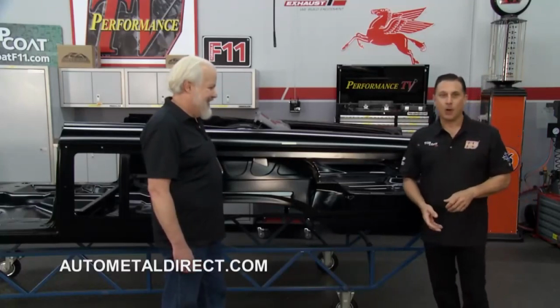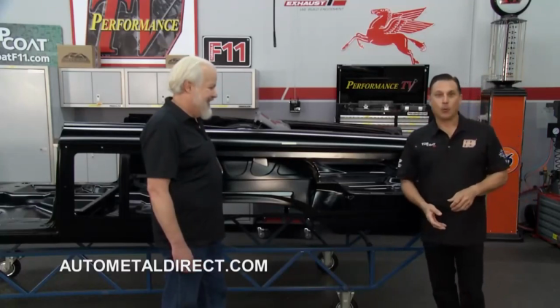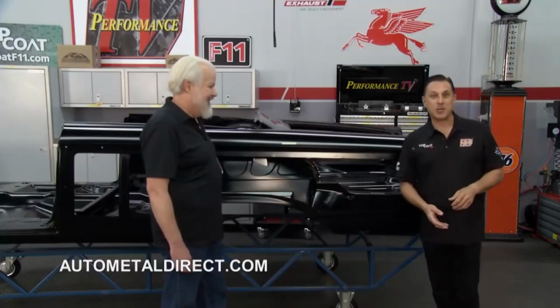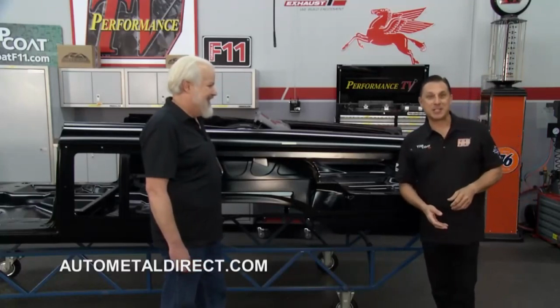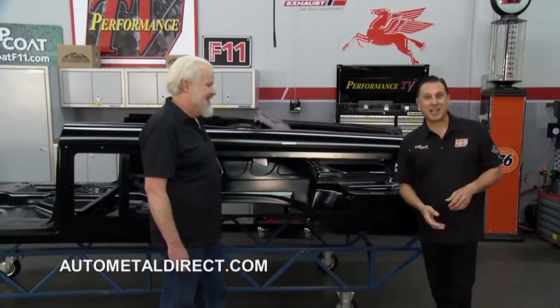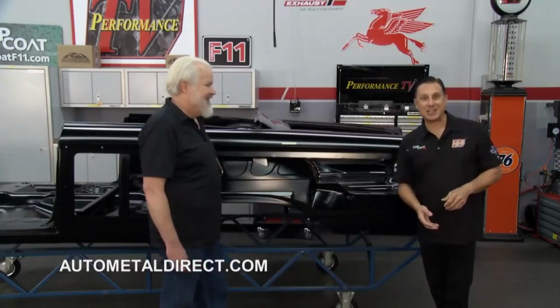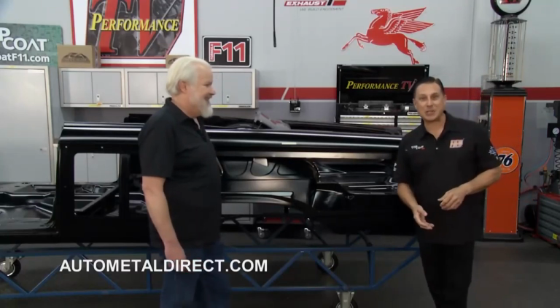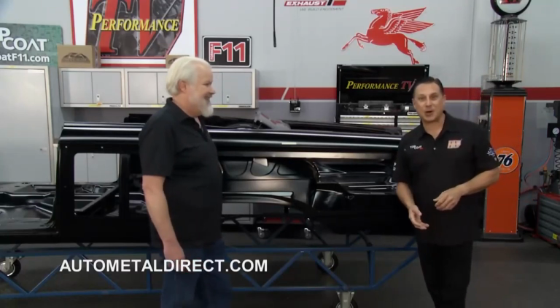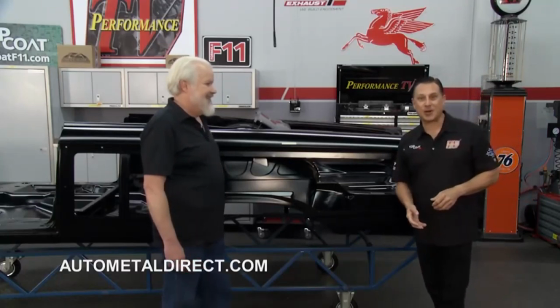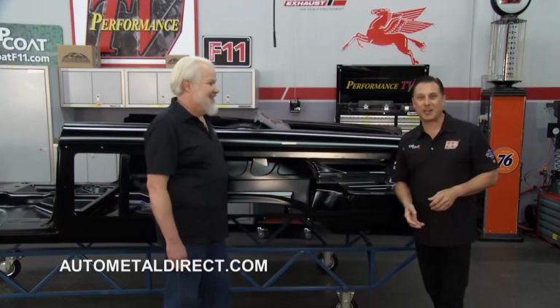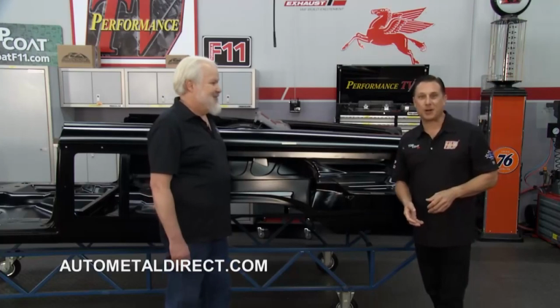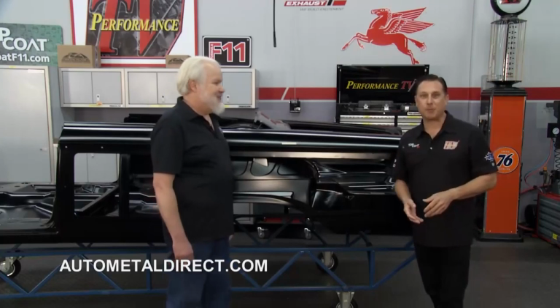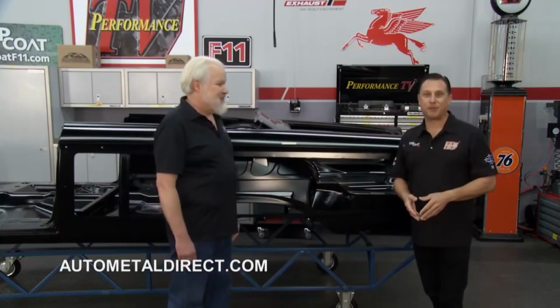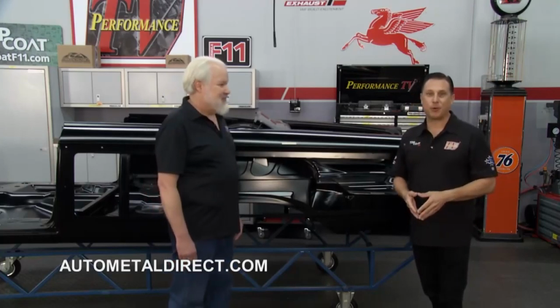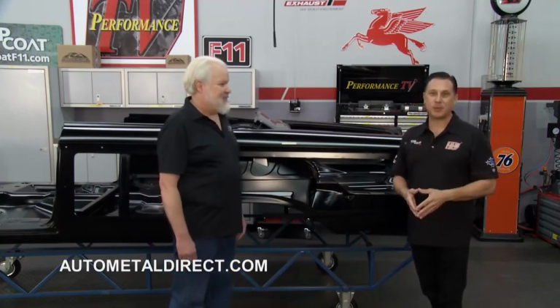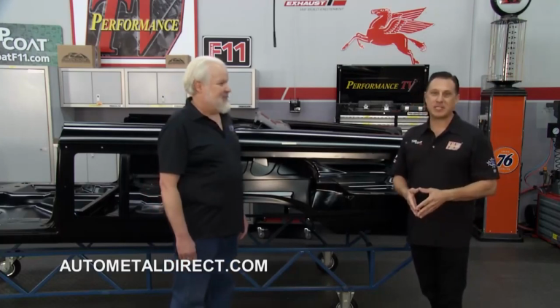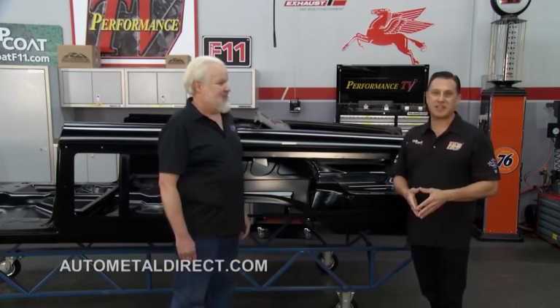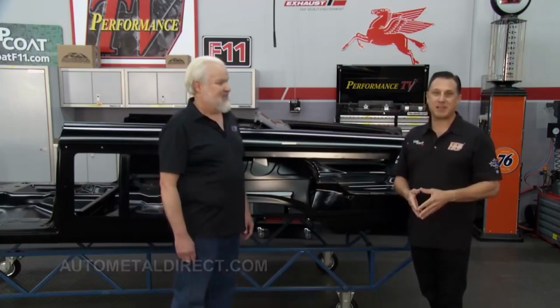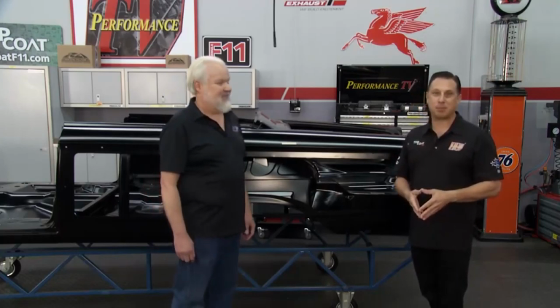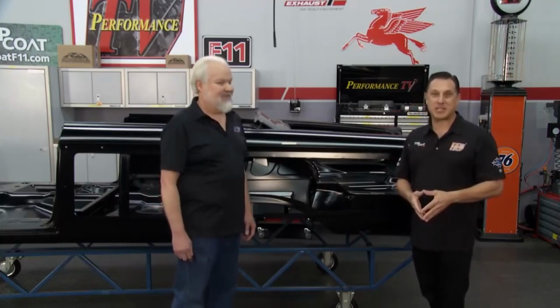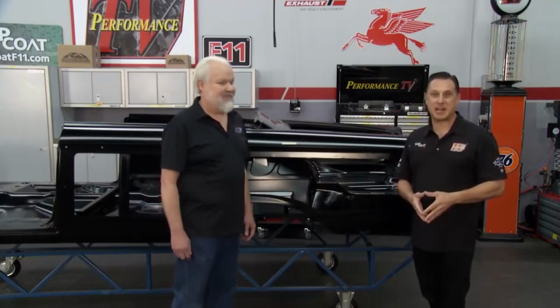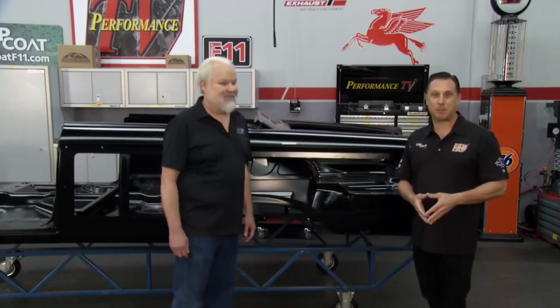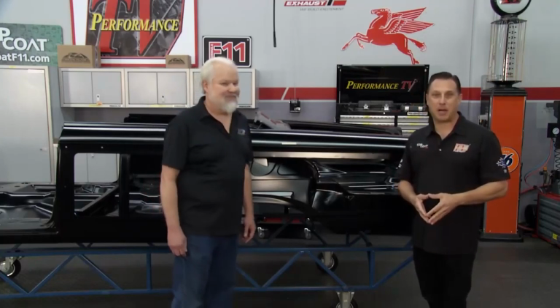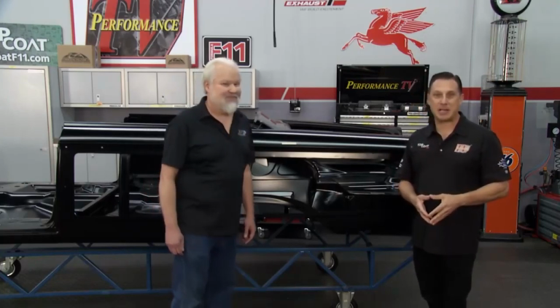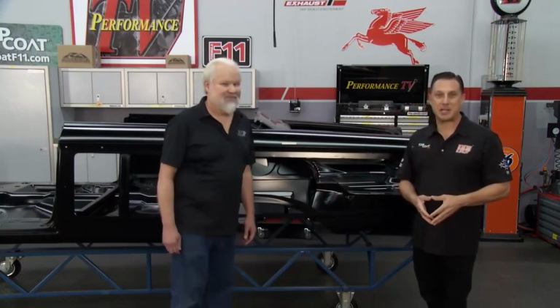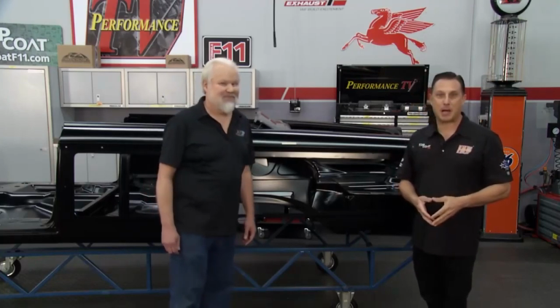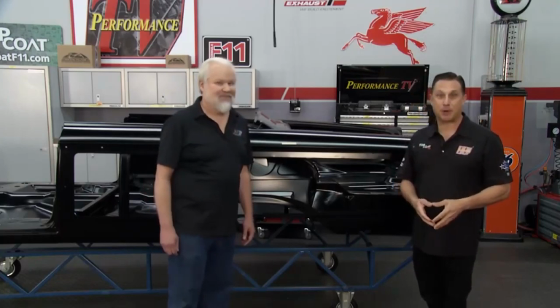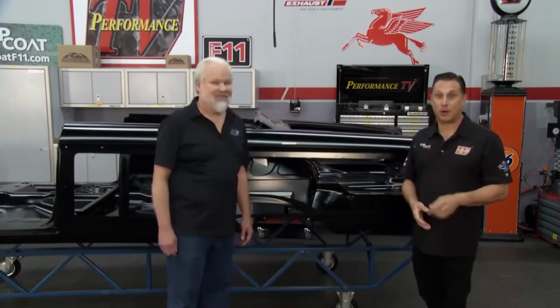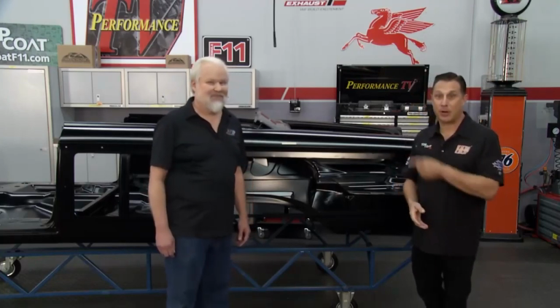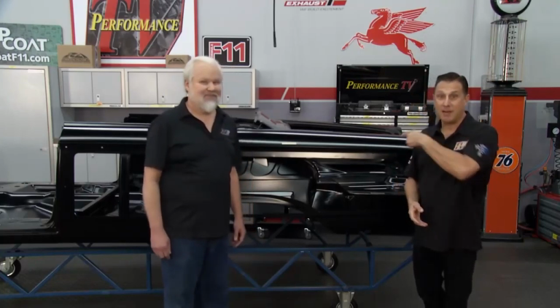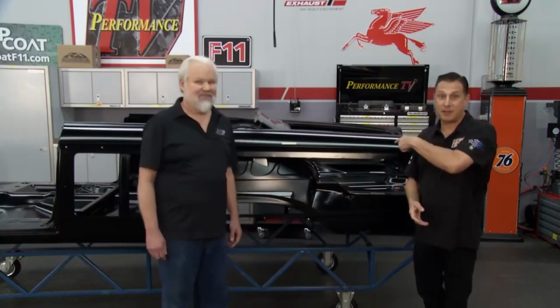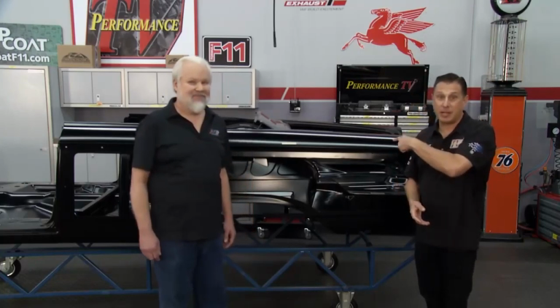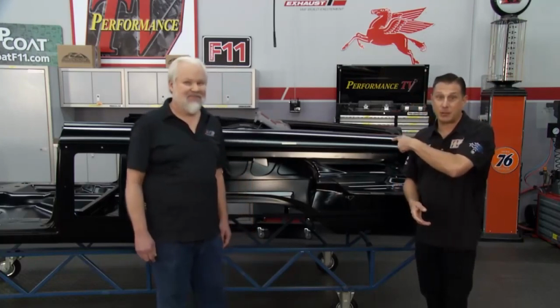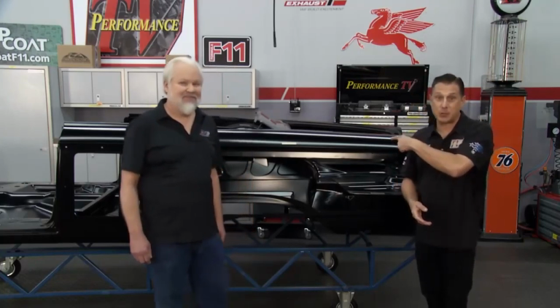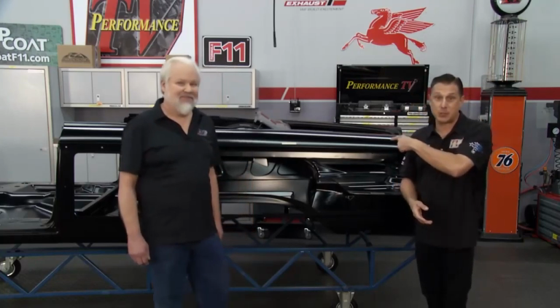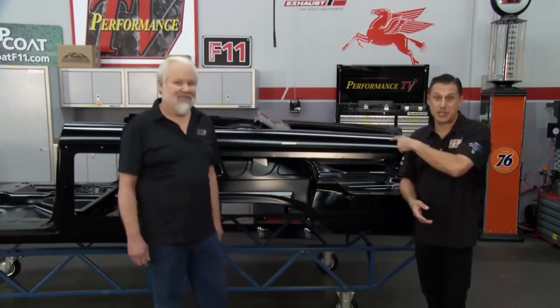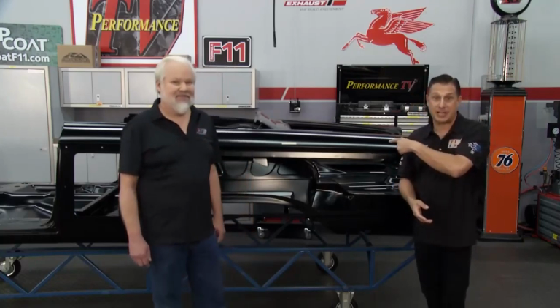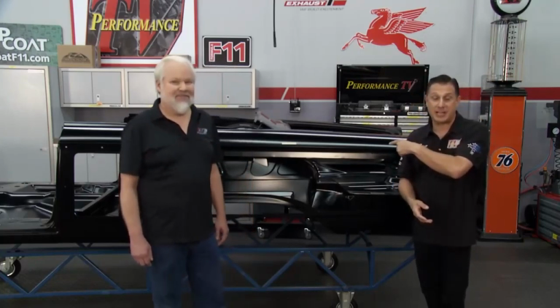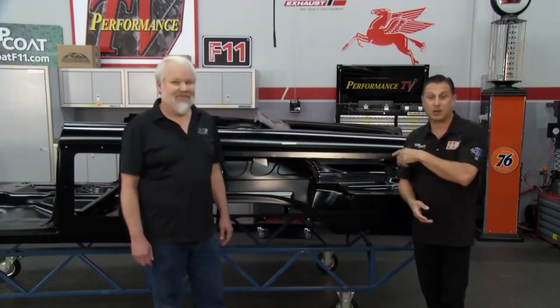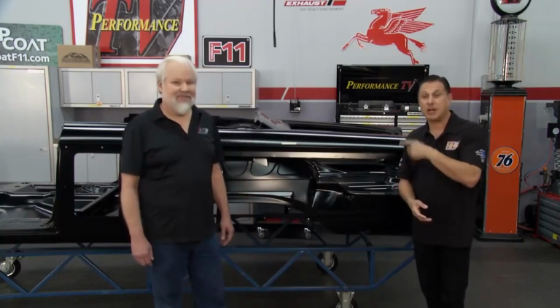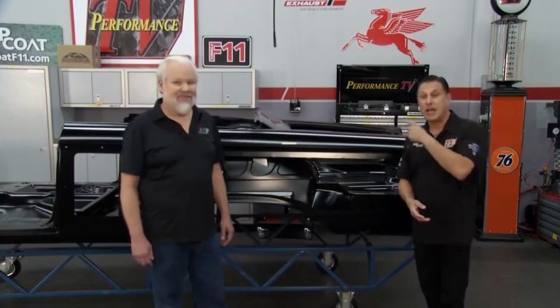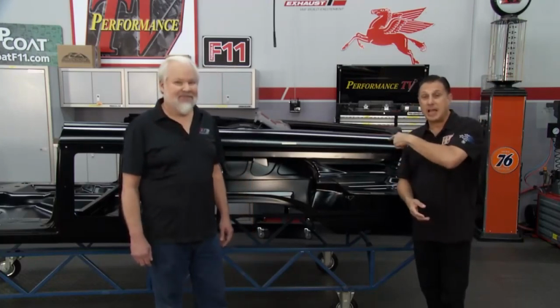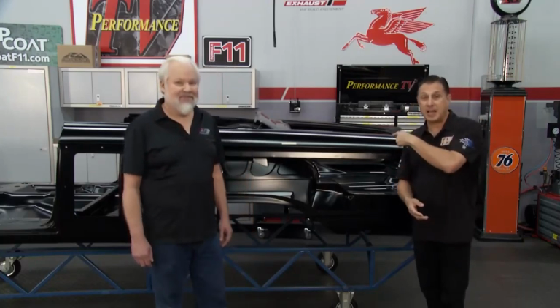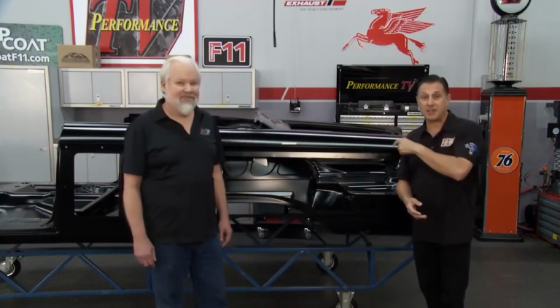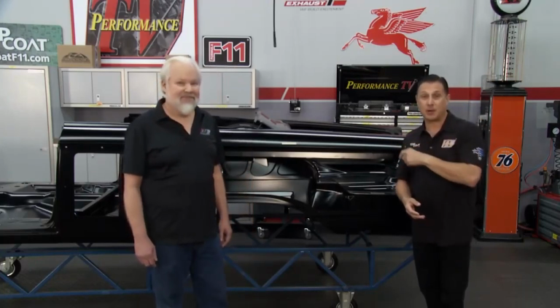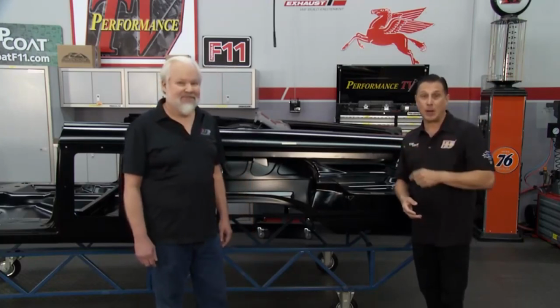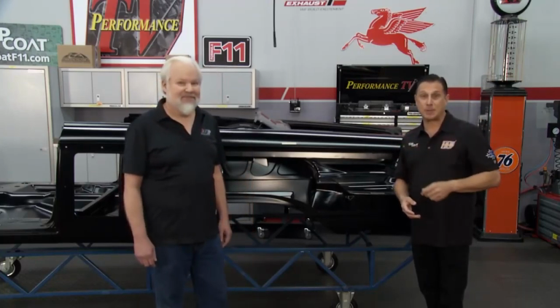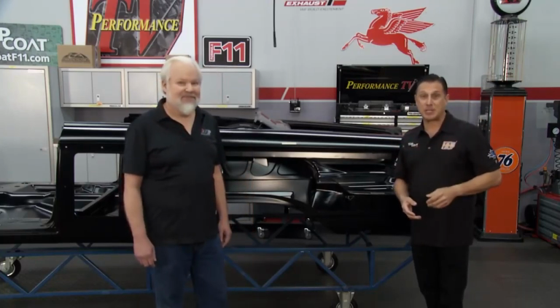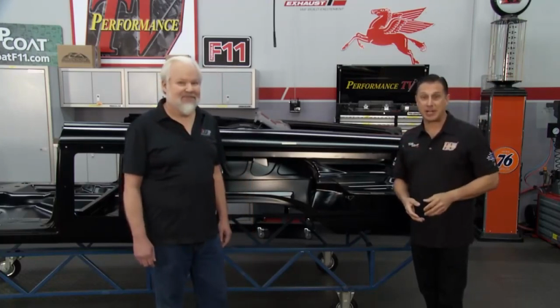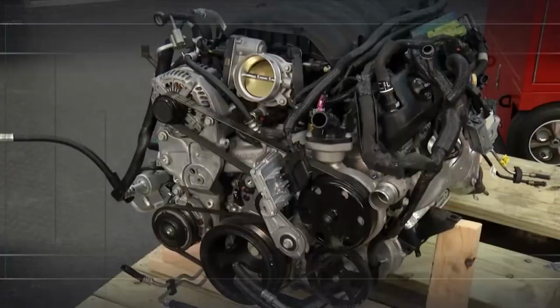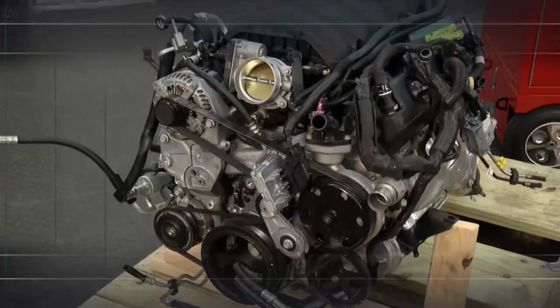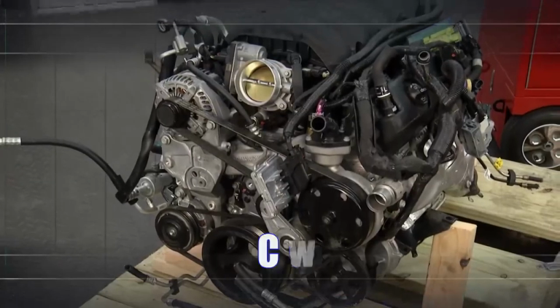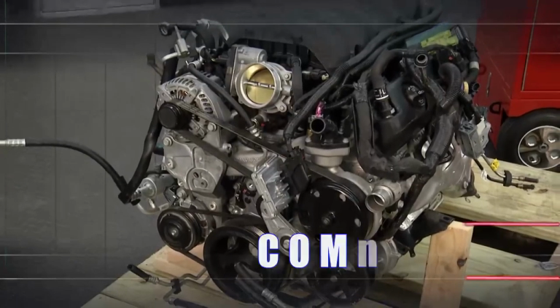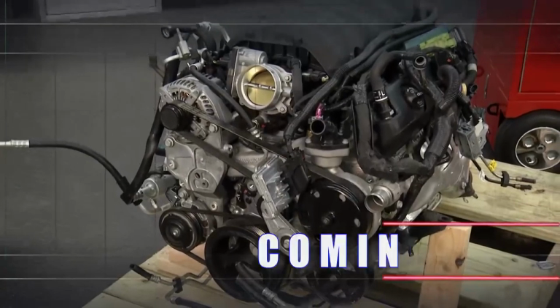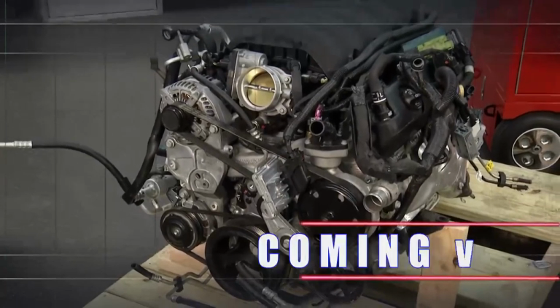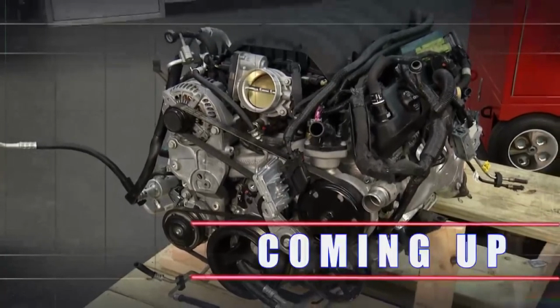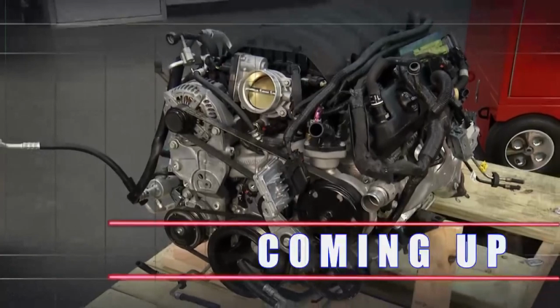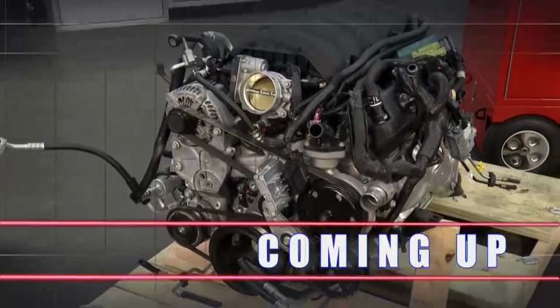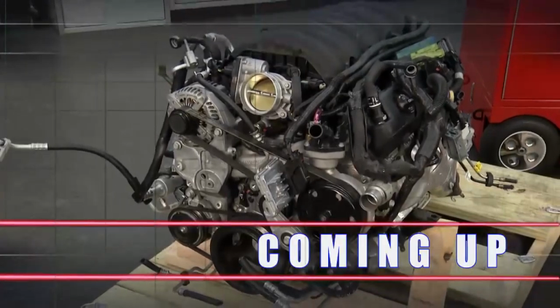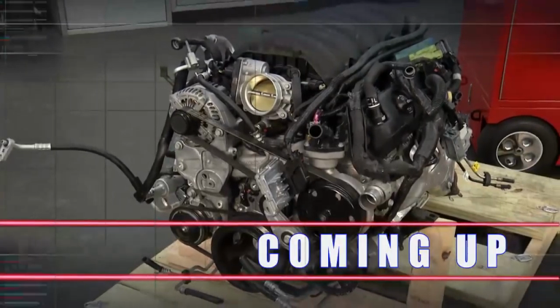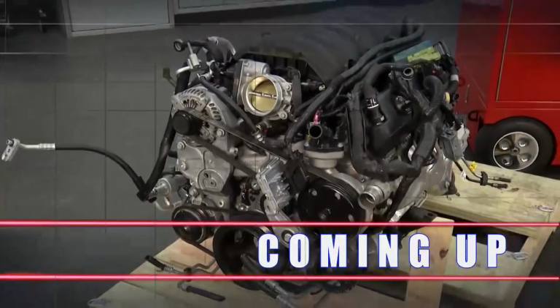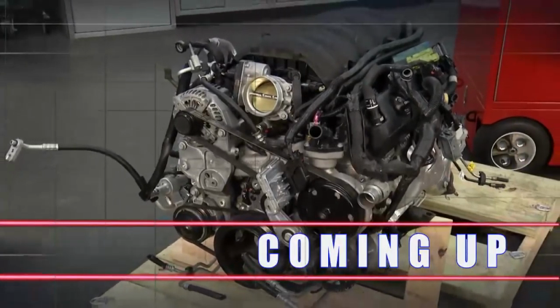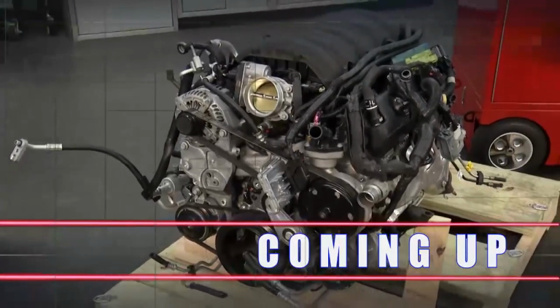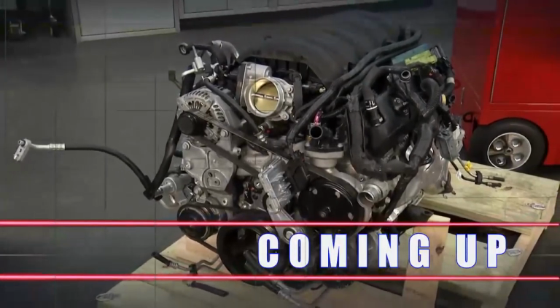We're just getting started here on Performance TV presented by Top Coat. If you like what you're seeing here, hit their website, and we'll be back after this.